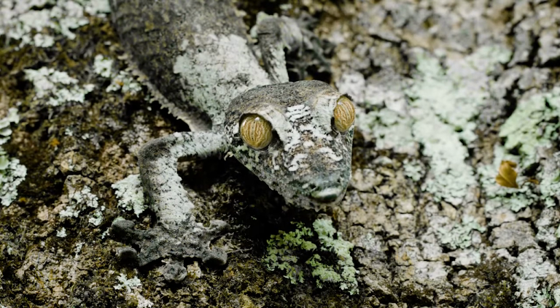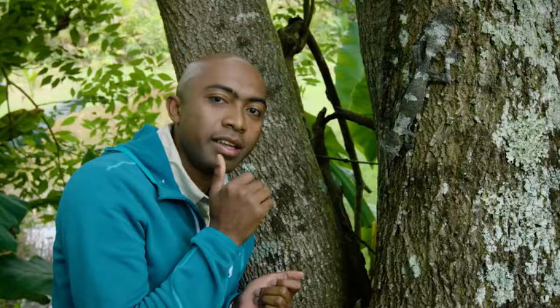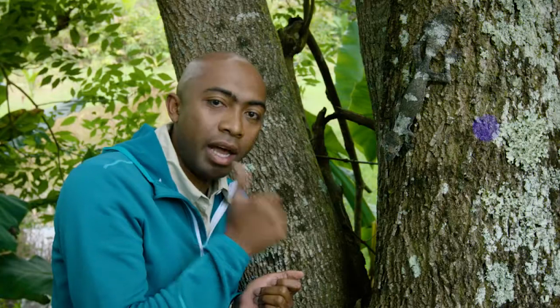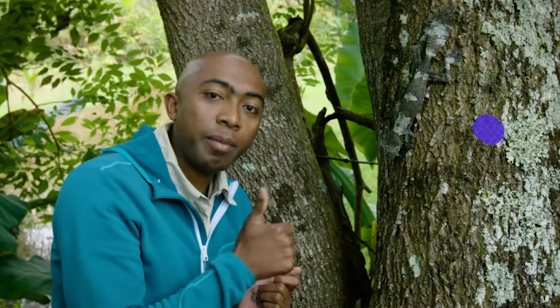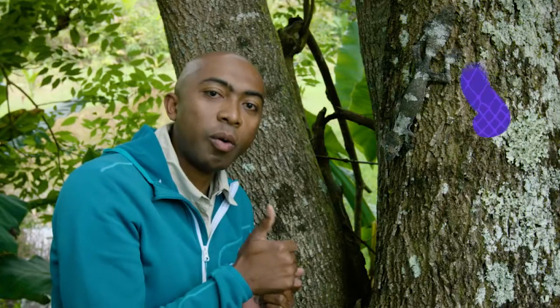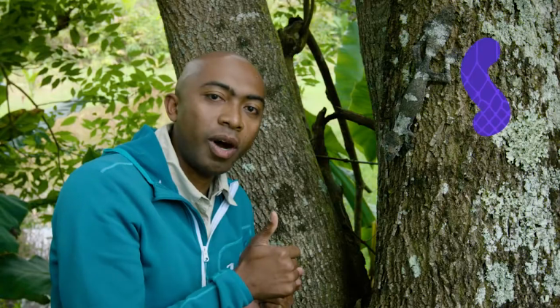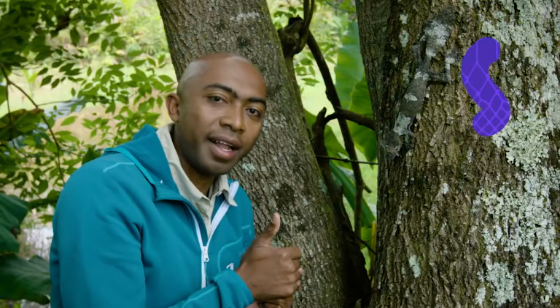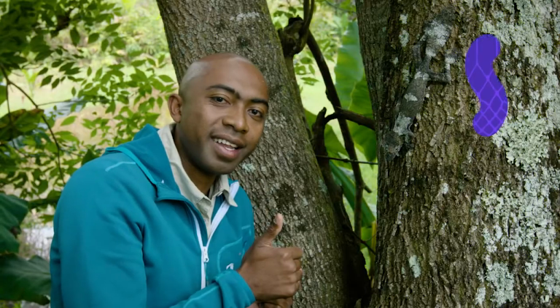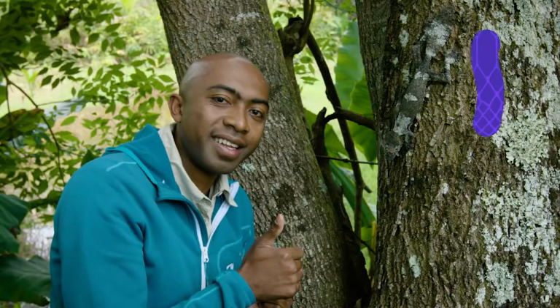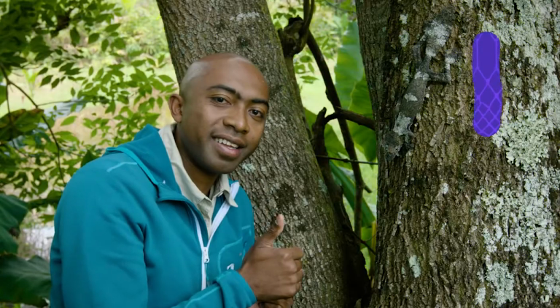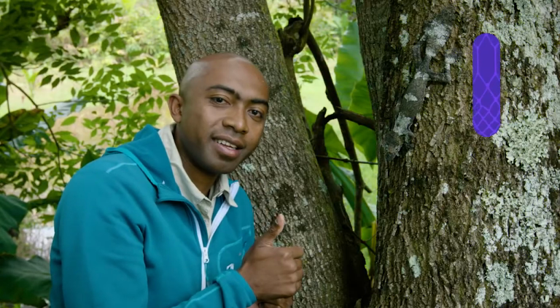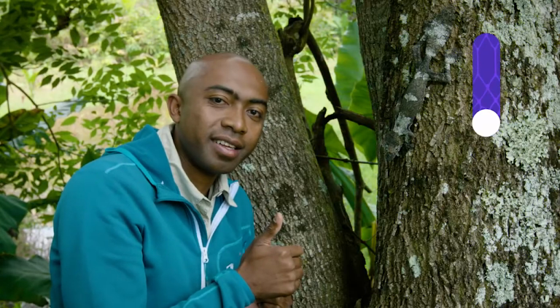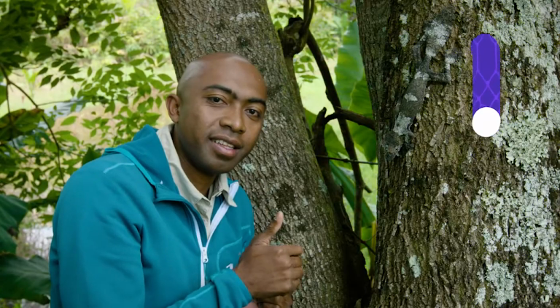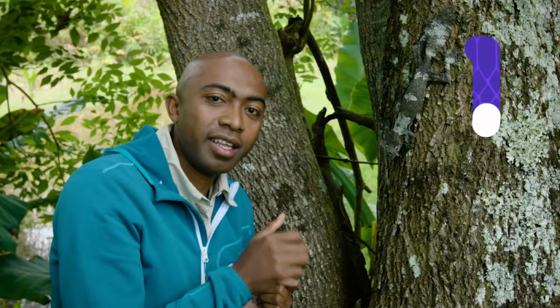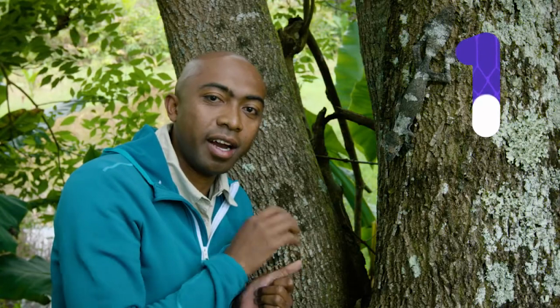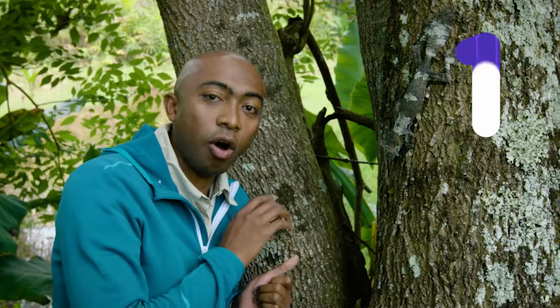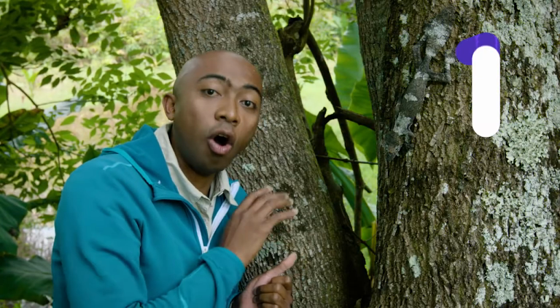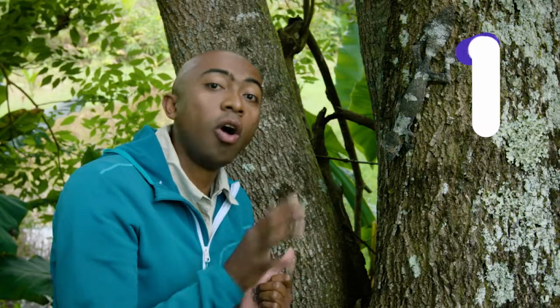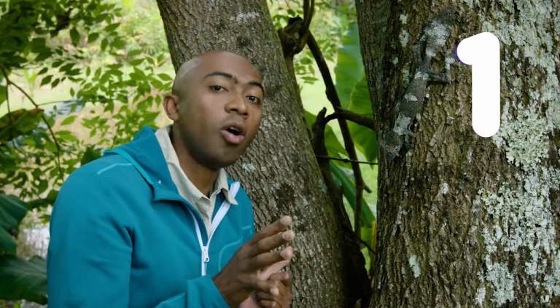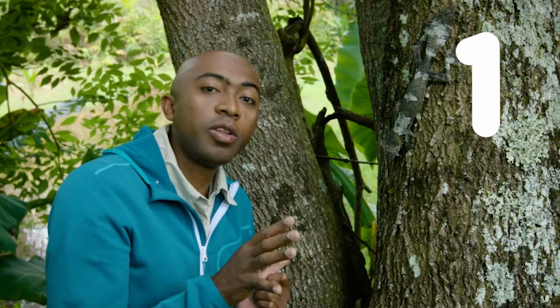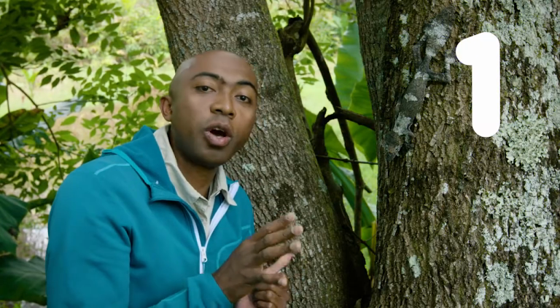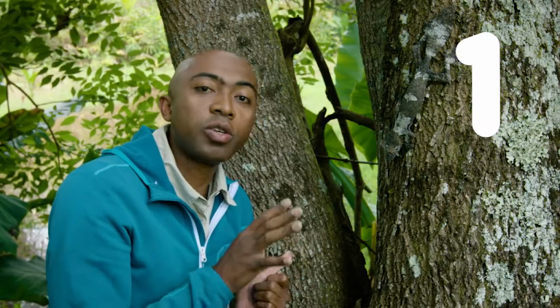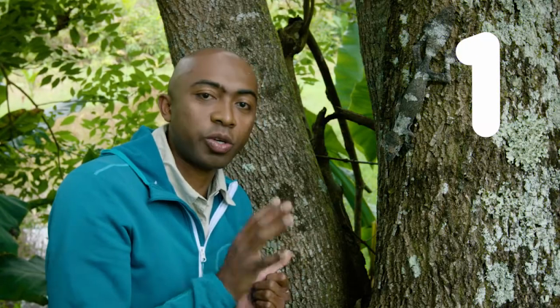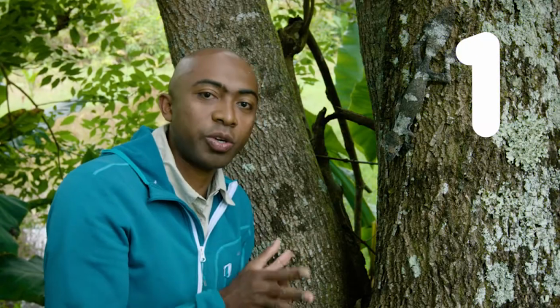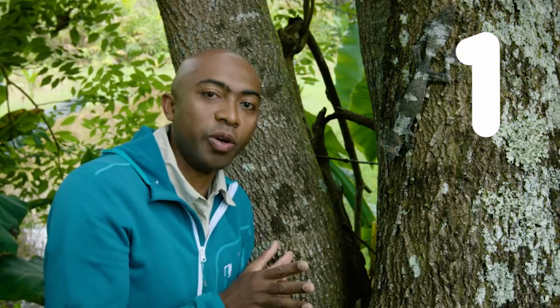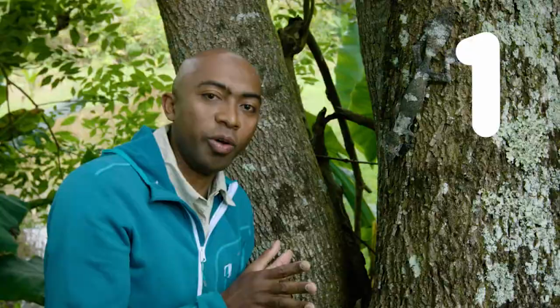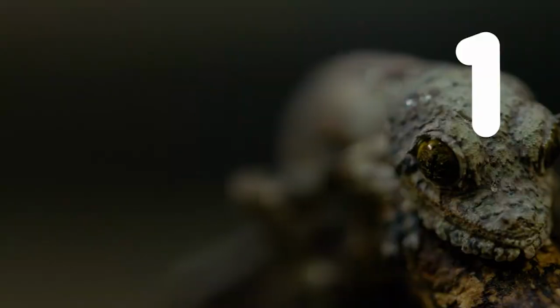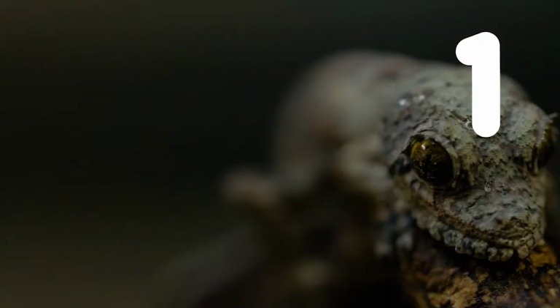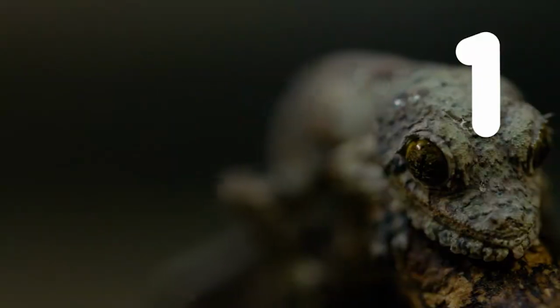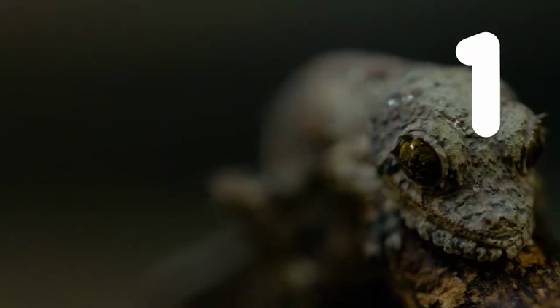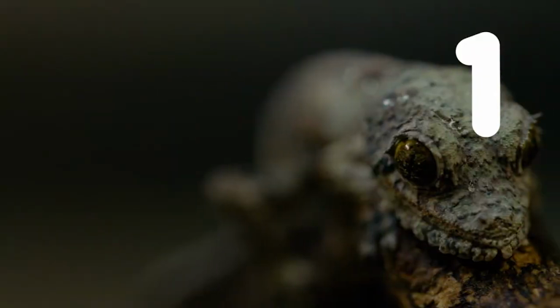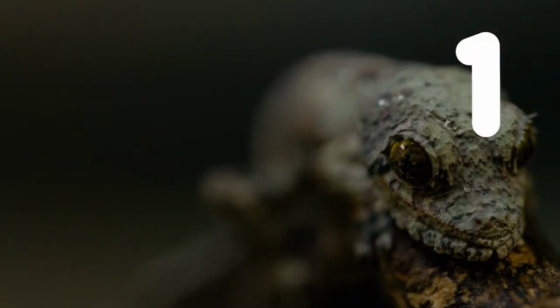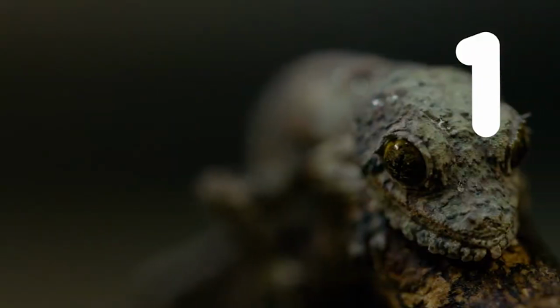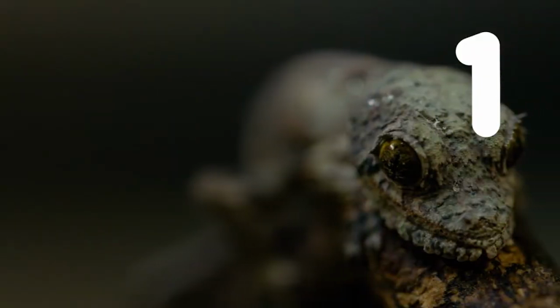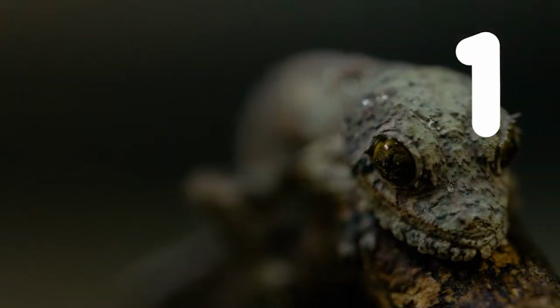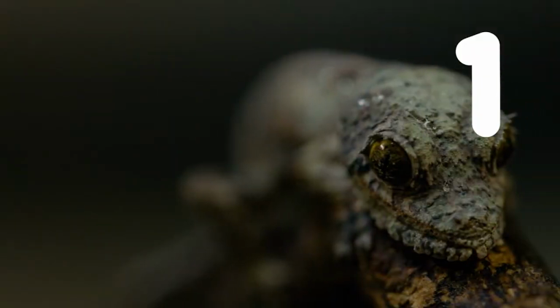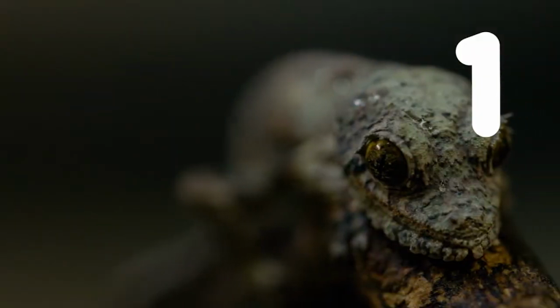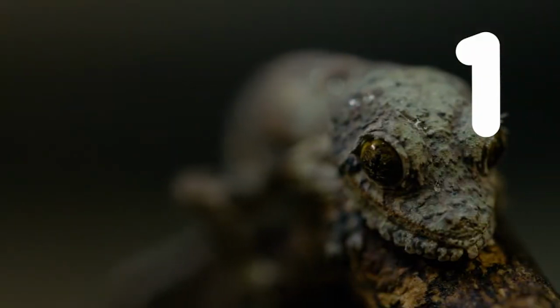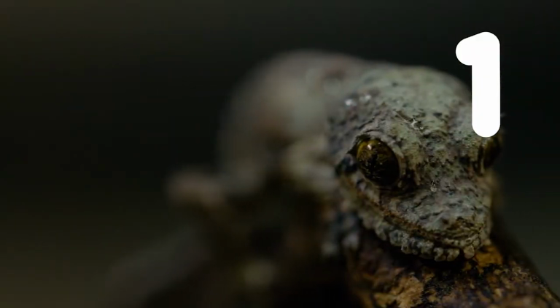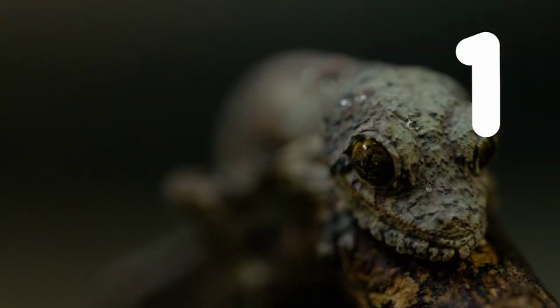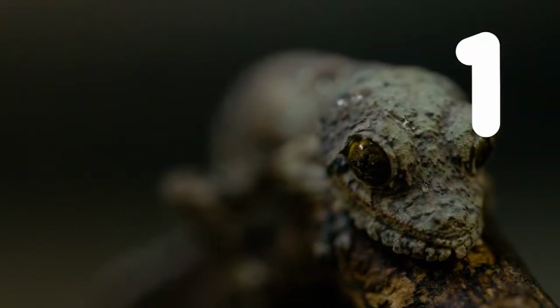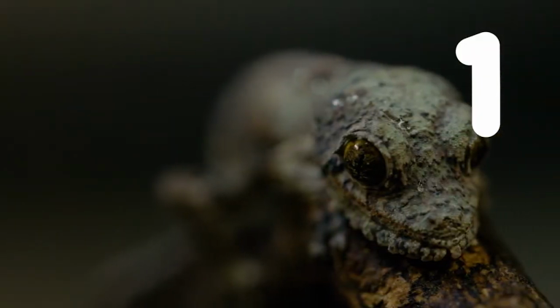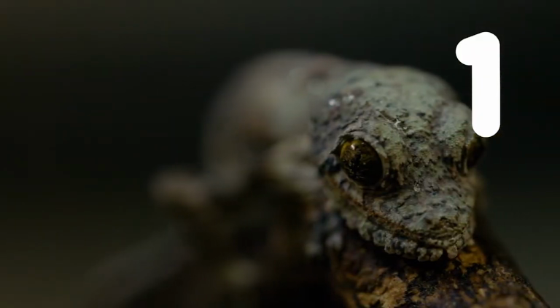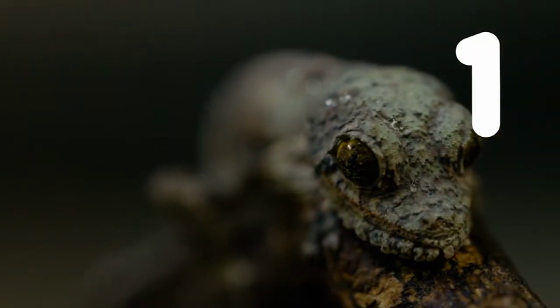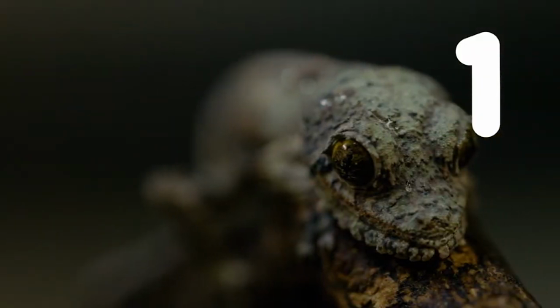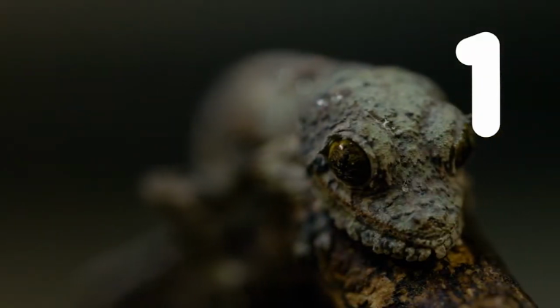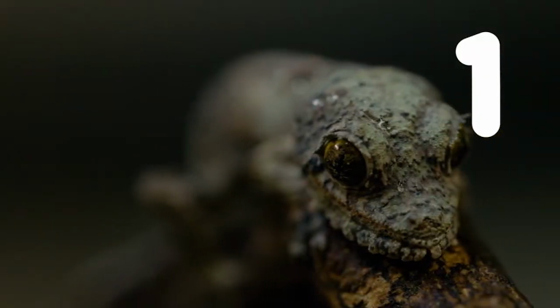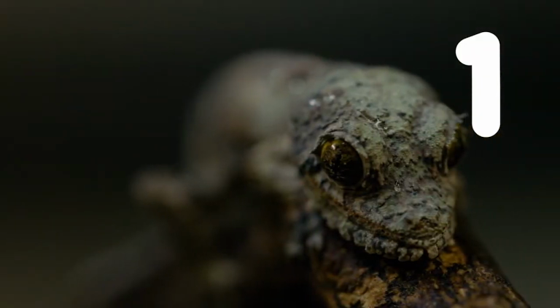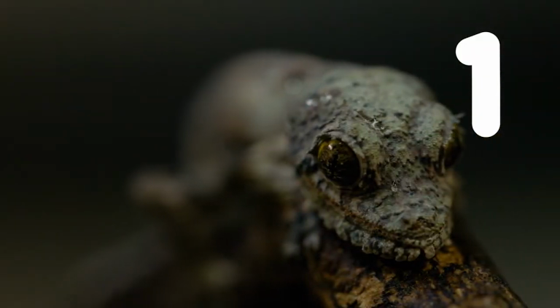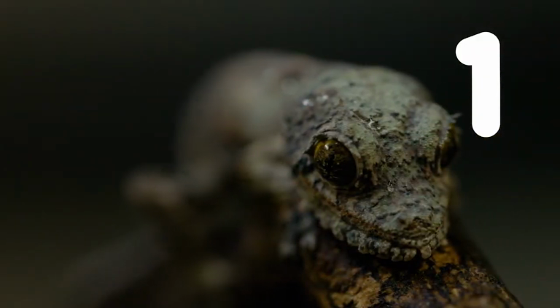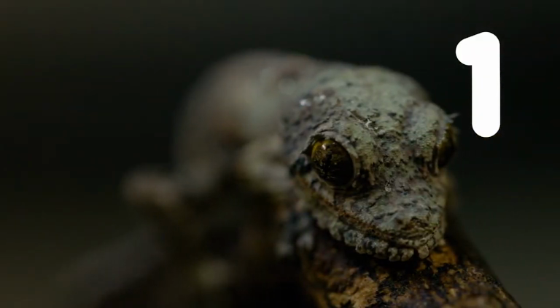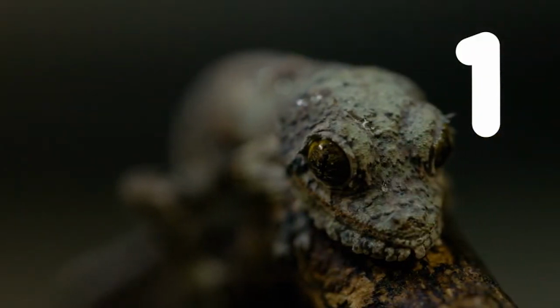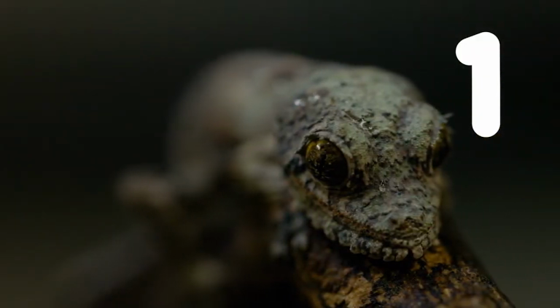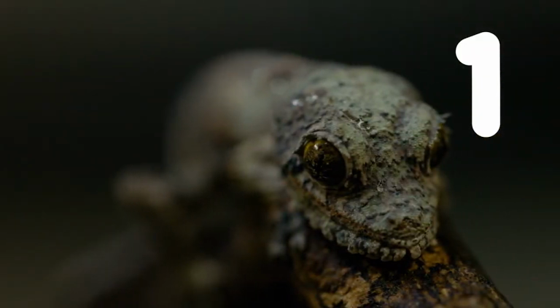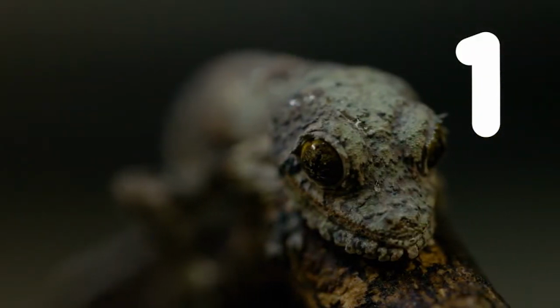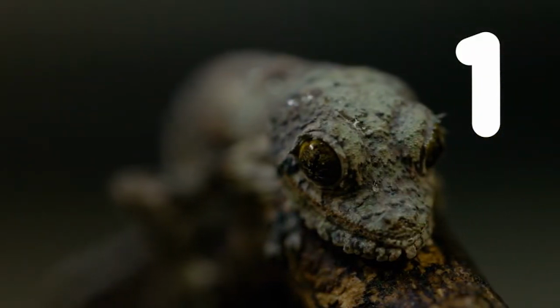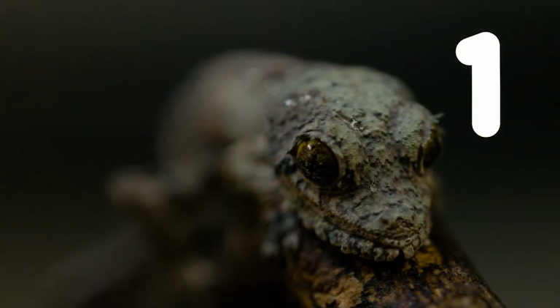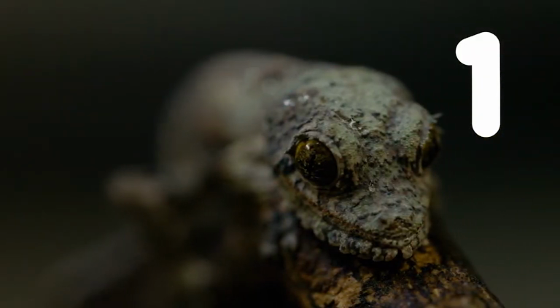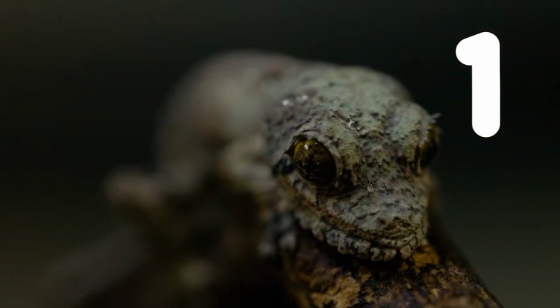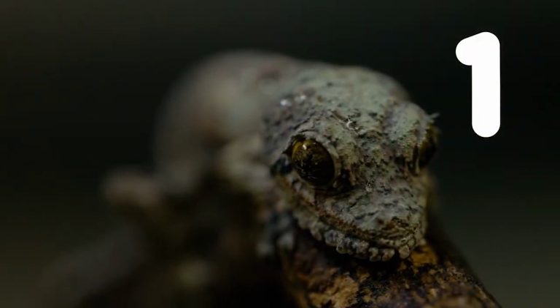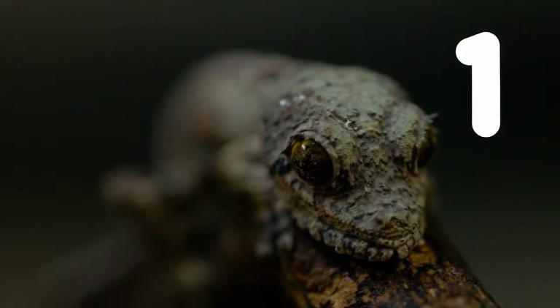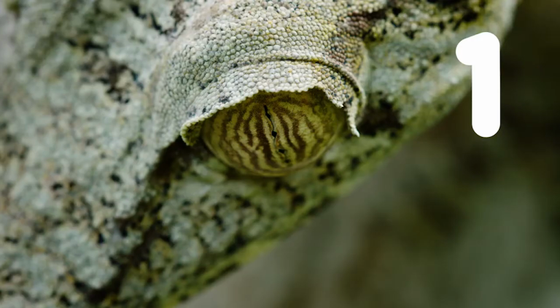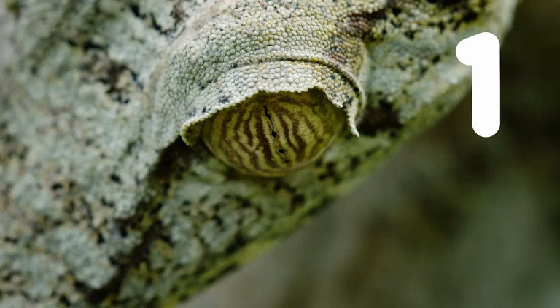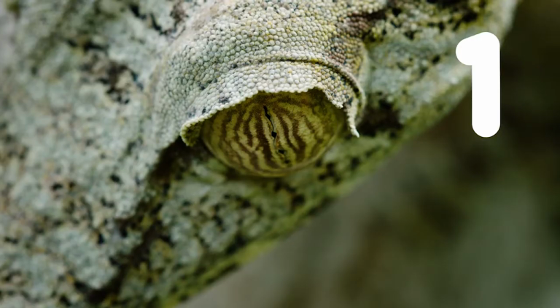Number one: they are all nocturnal and they have vertical pupils.